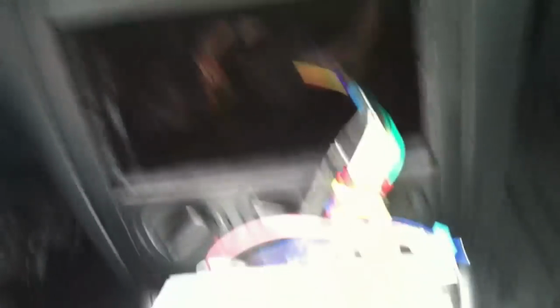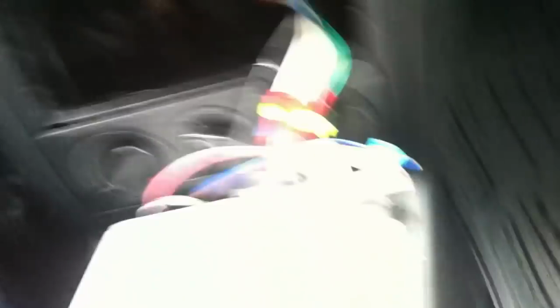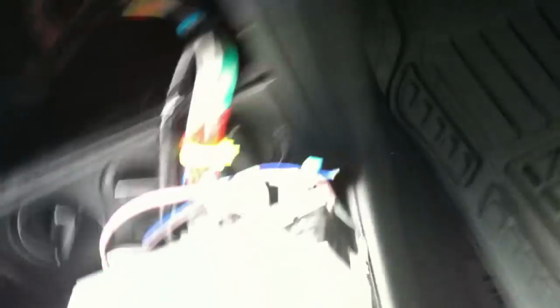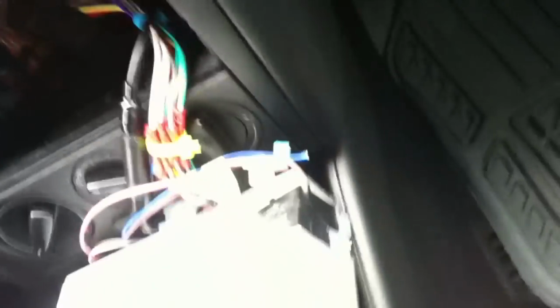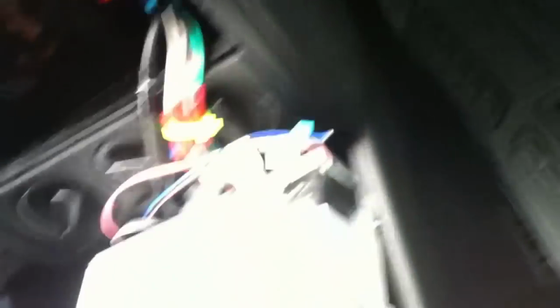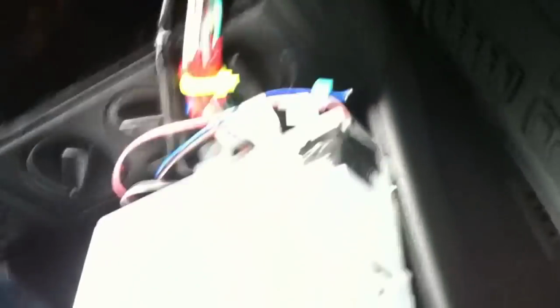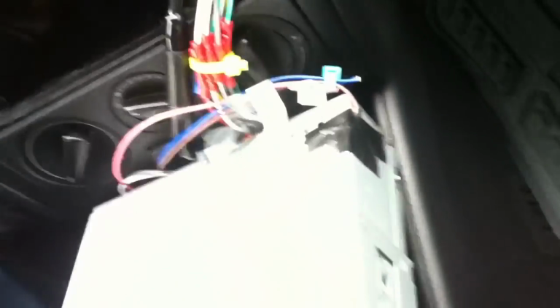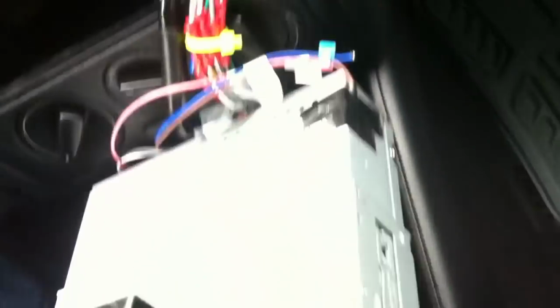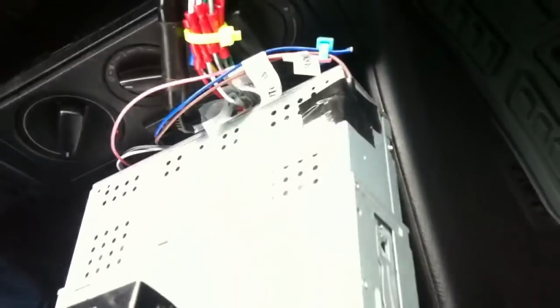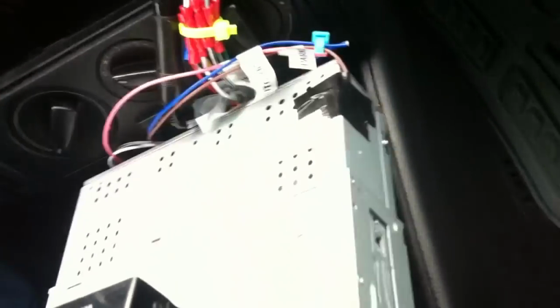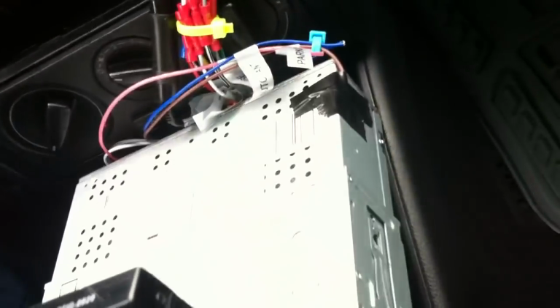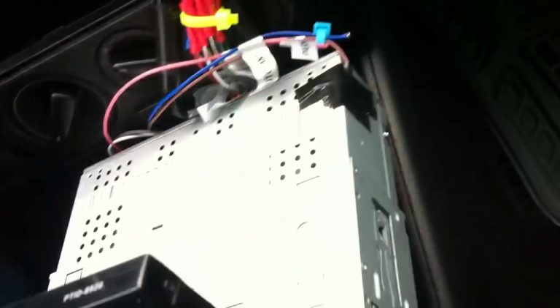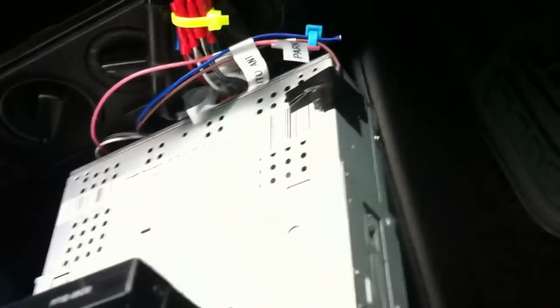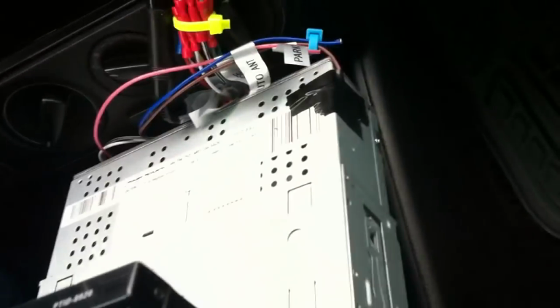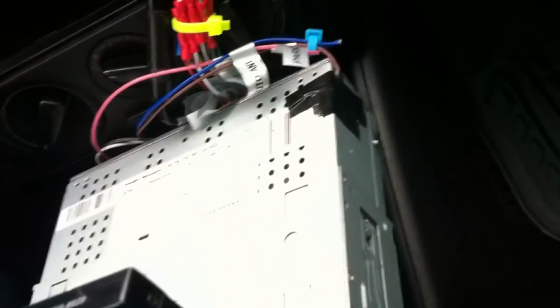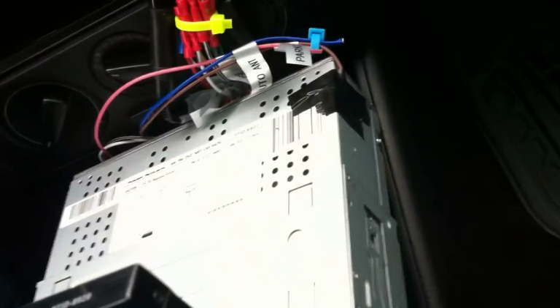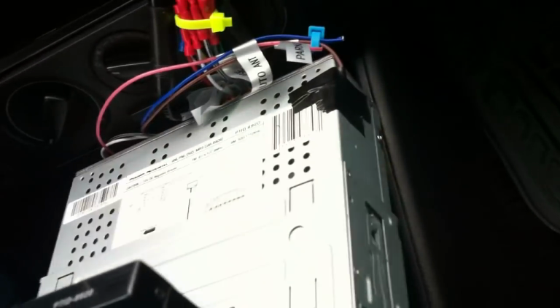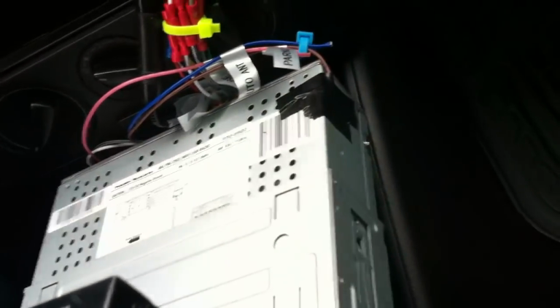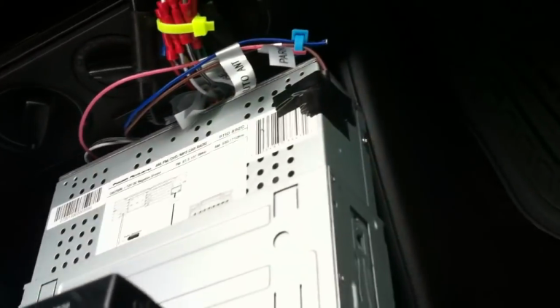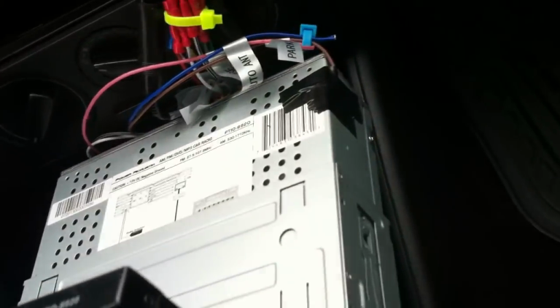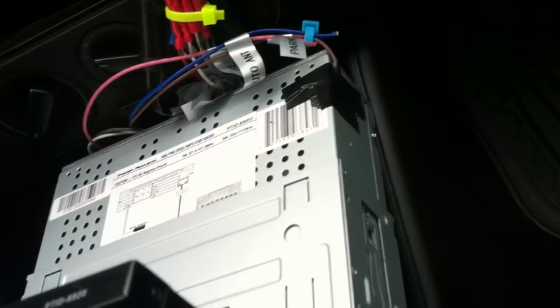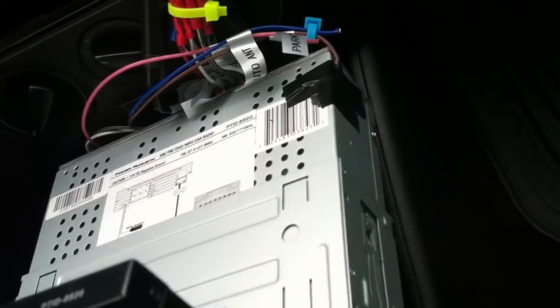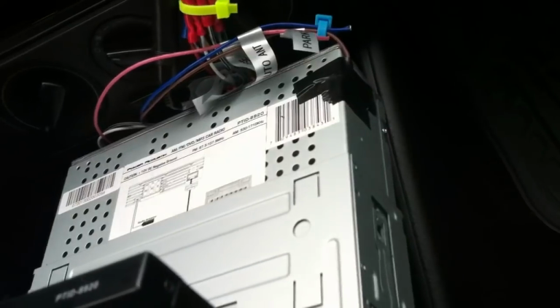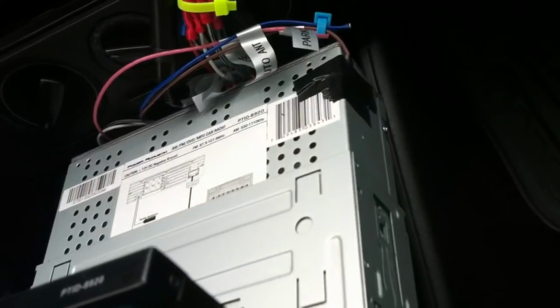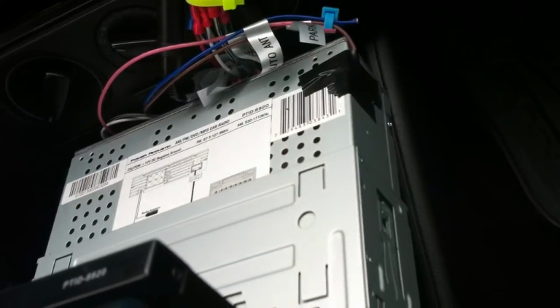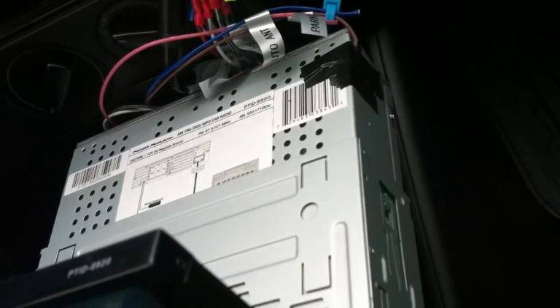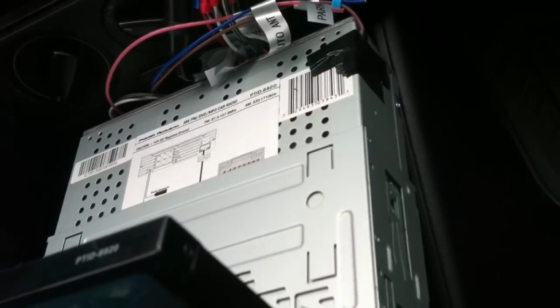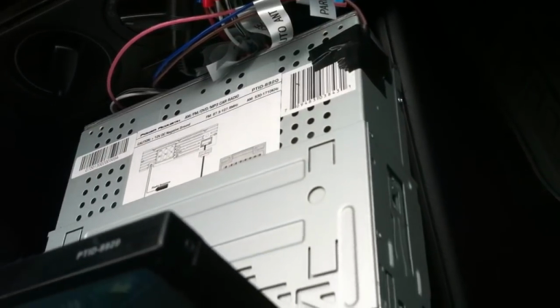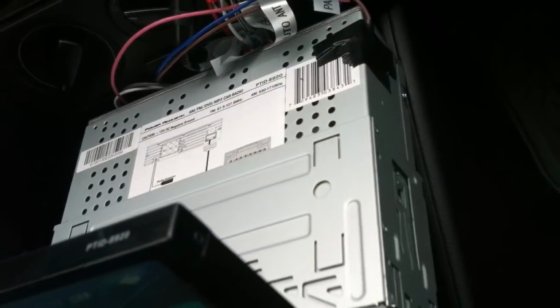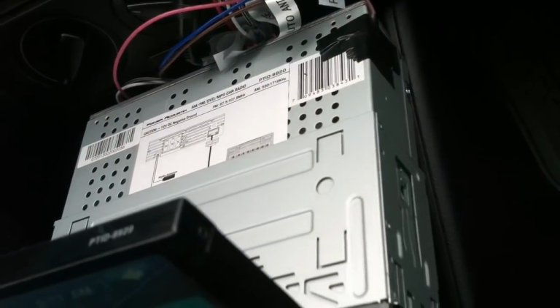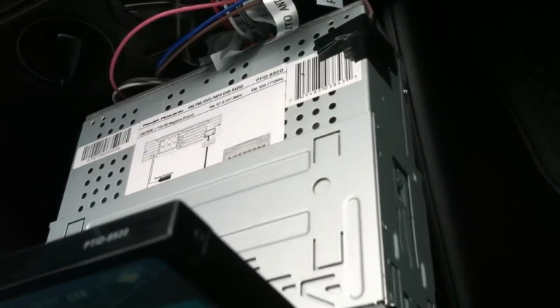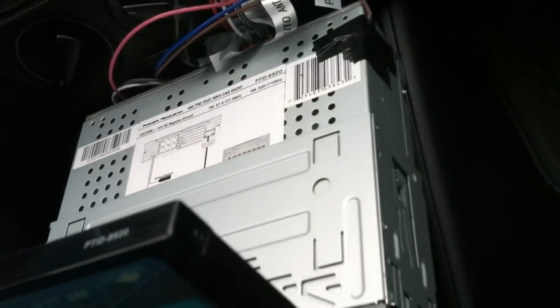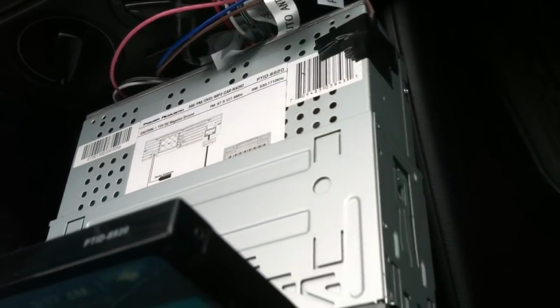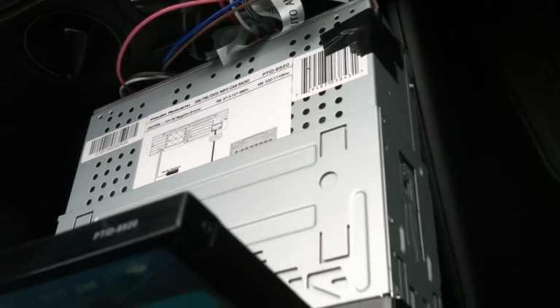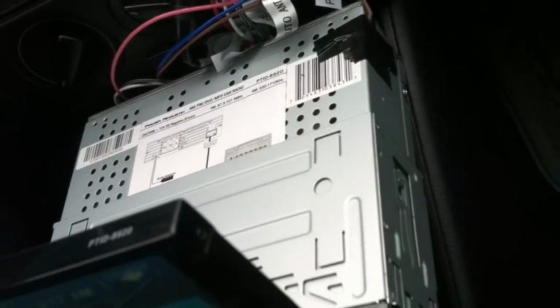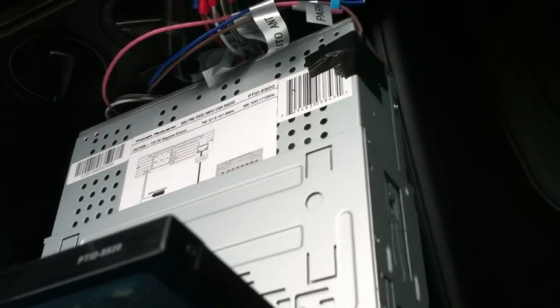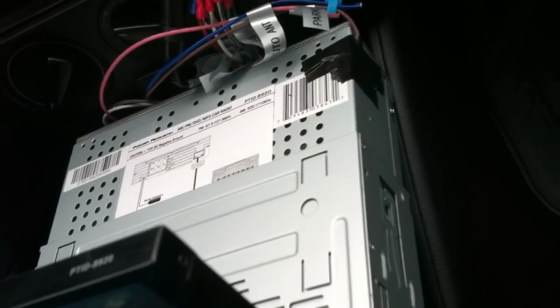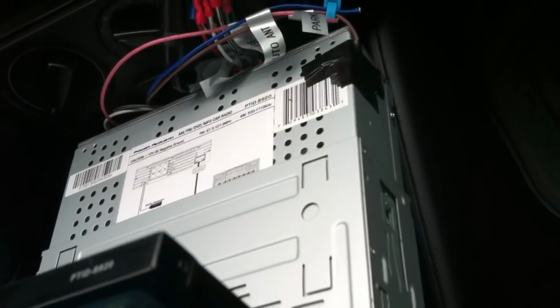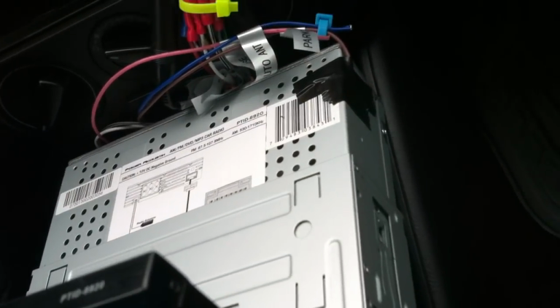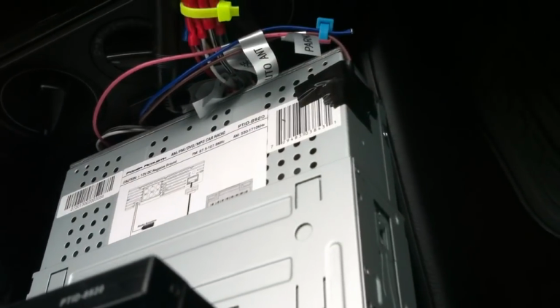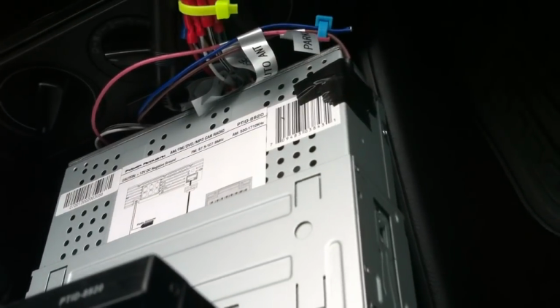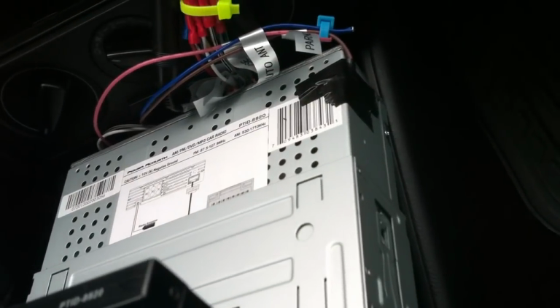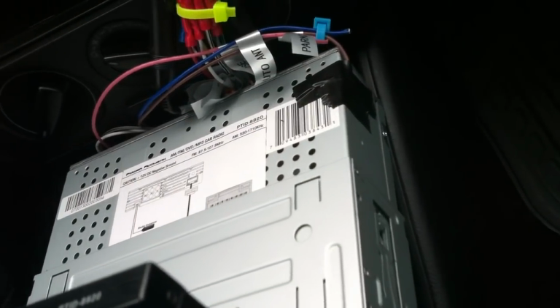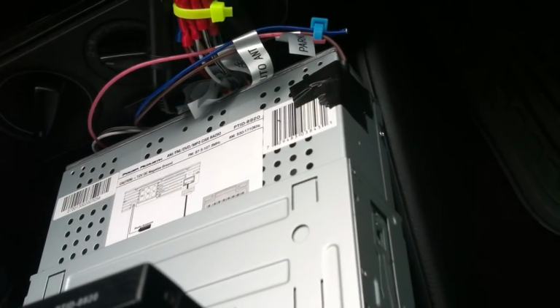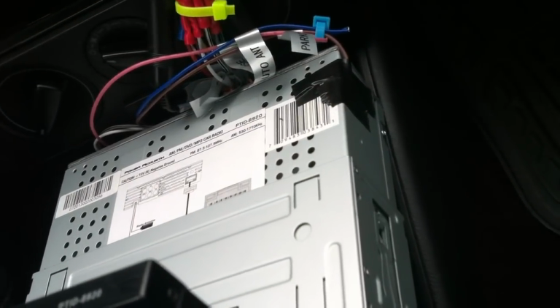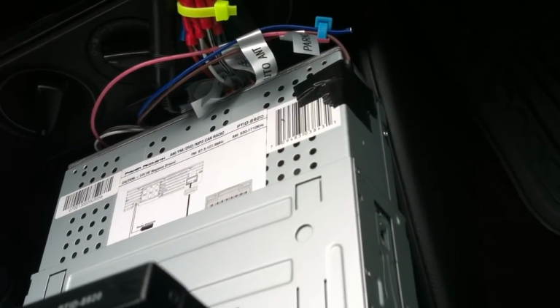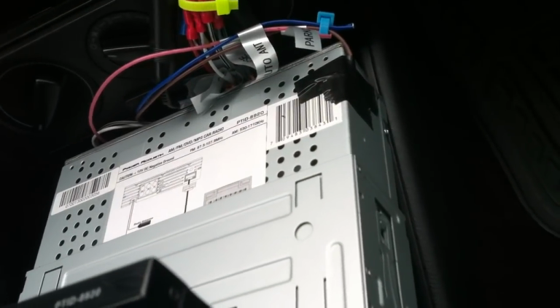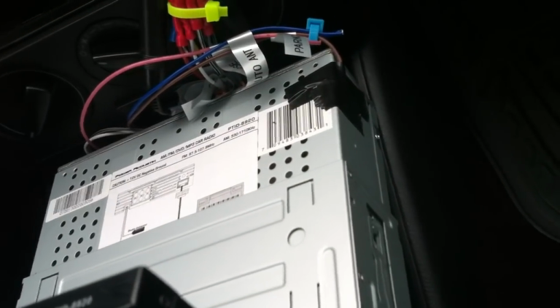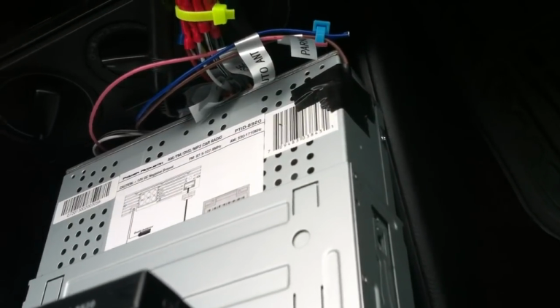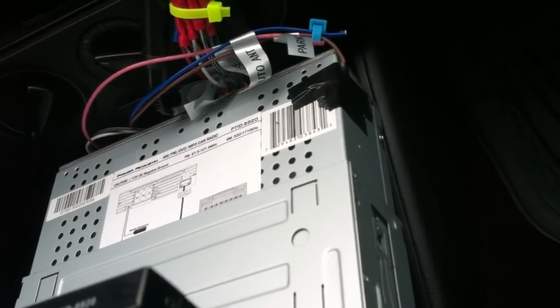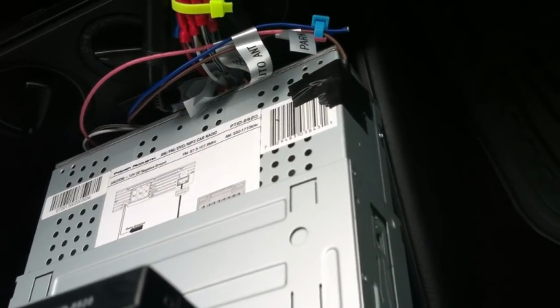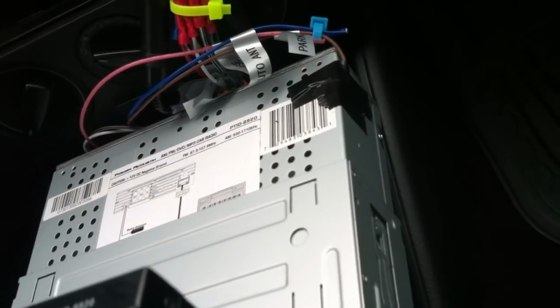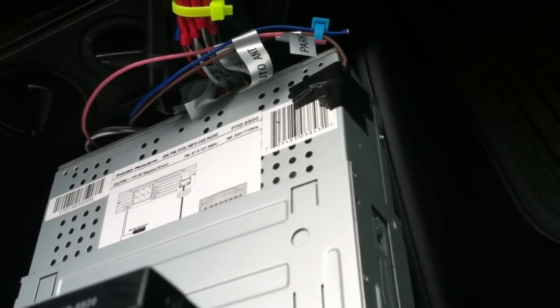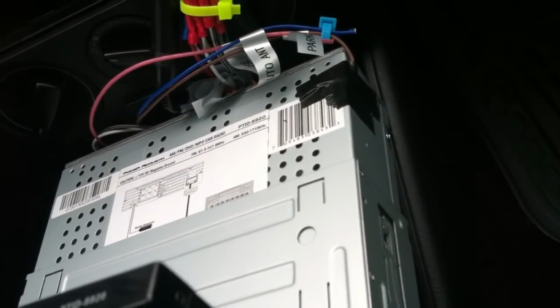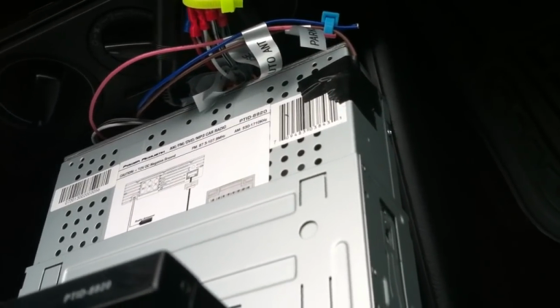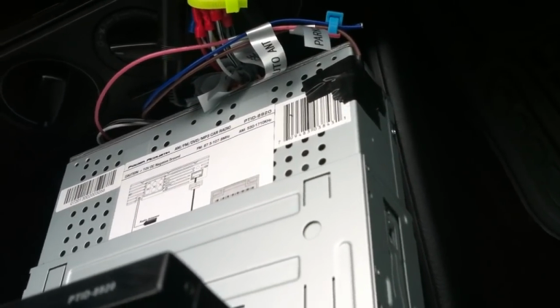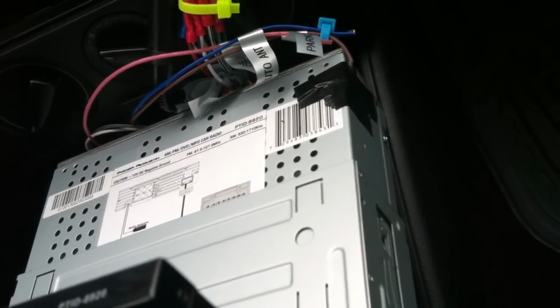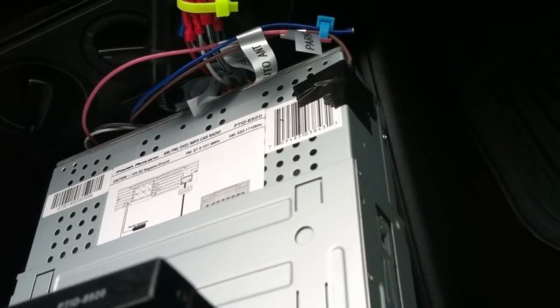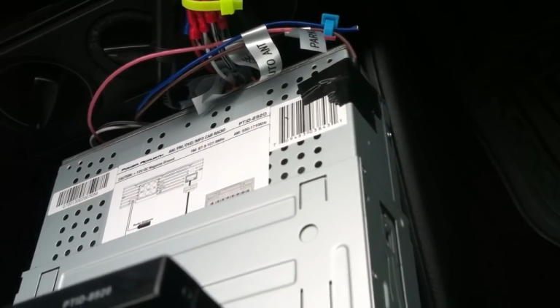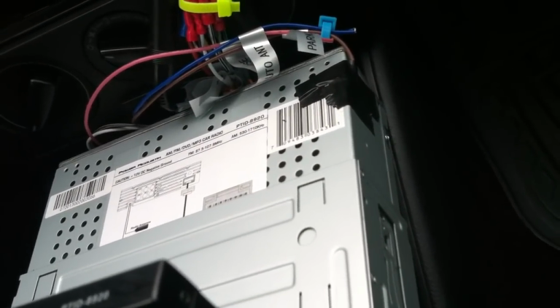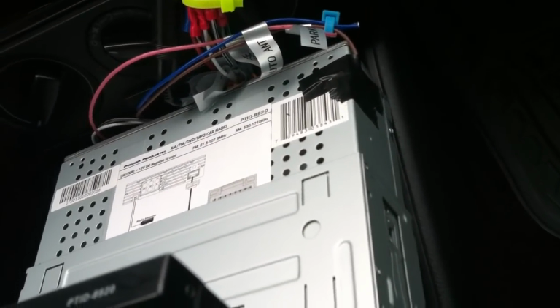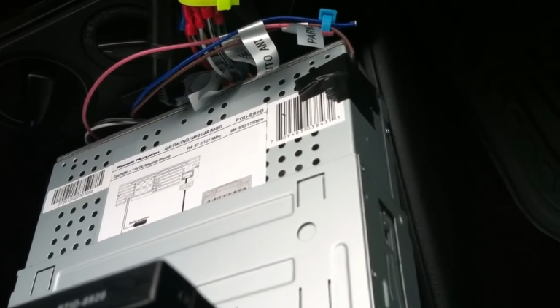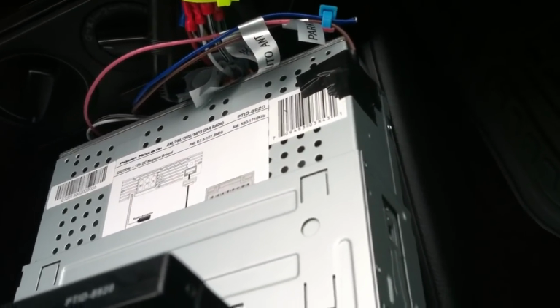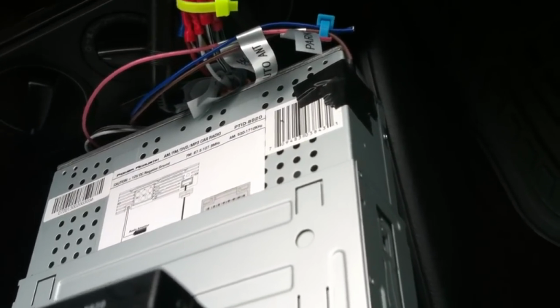It looks like a mess back there. My sound system, it's not done at all — I'm telling you right now, so don't put hate comments about it looking like a mess. I know.